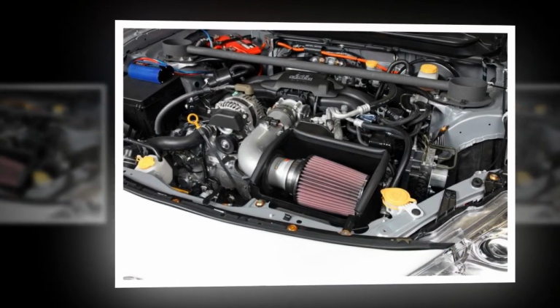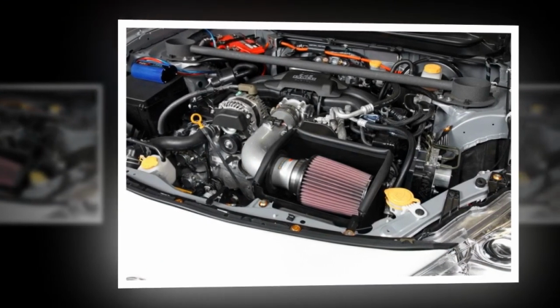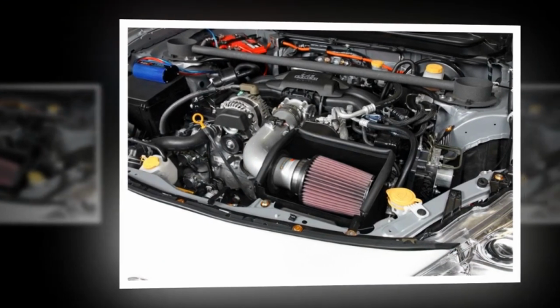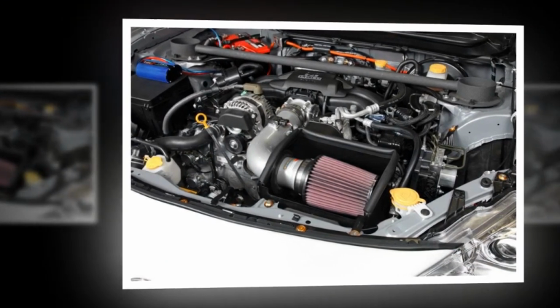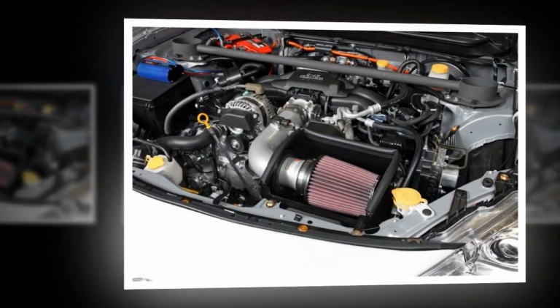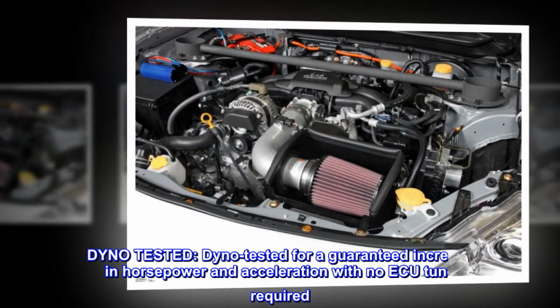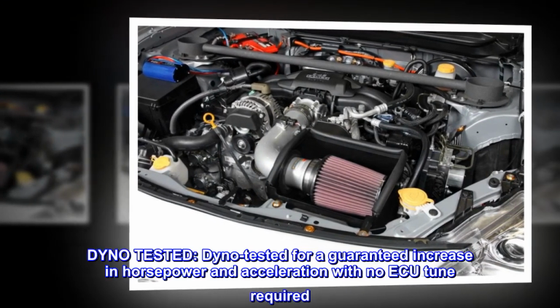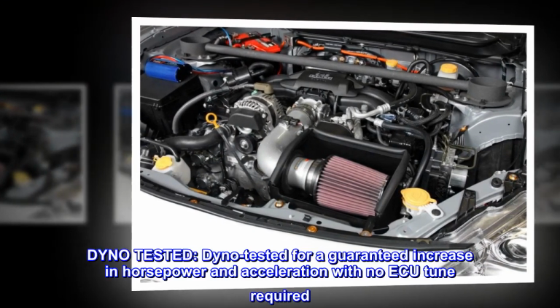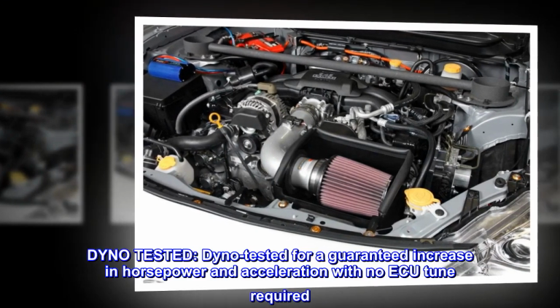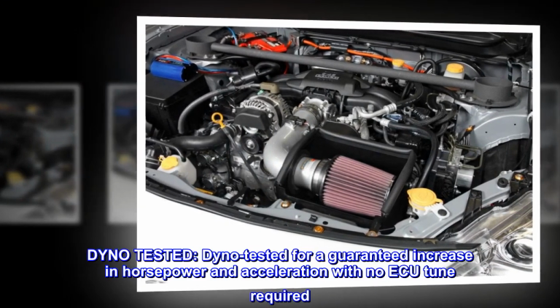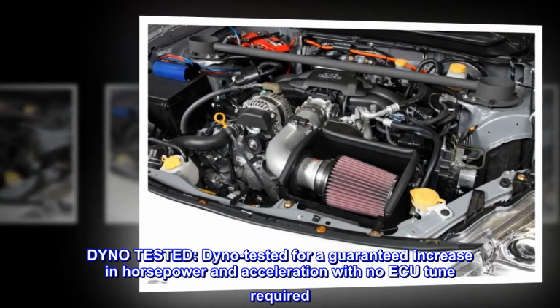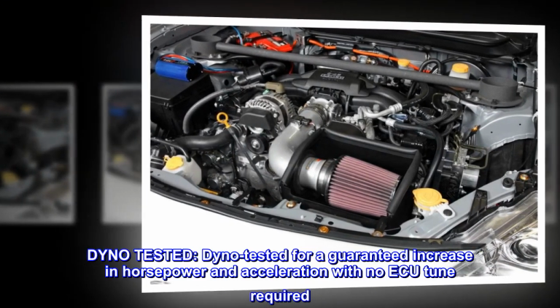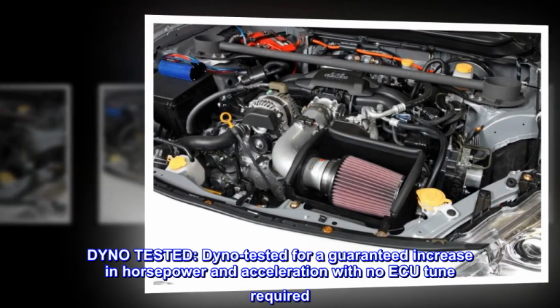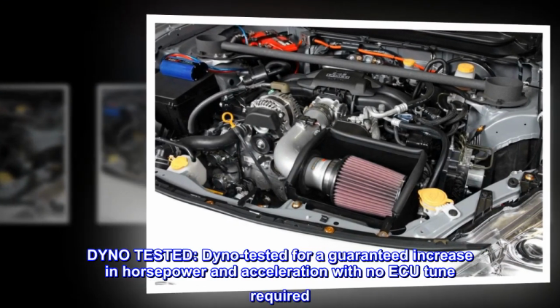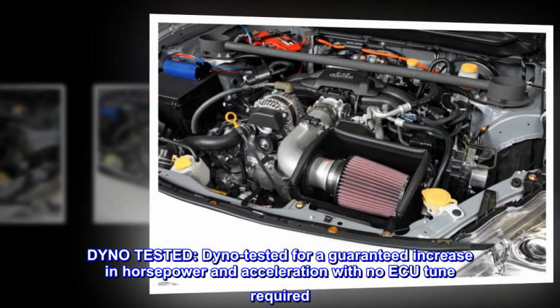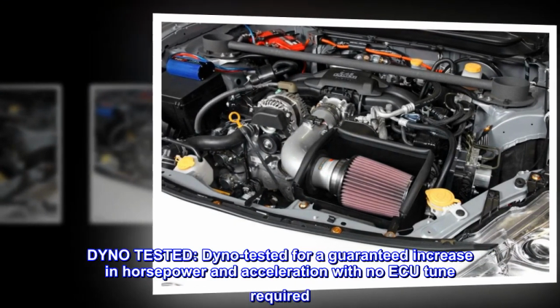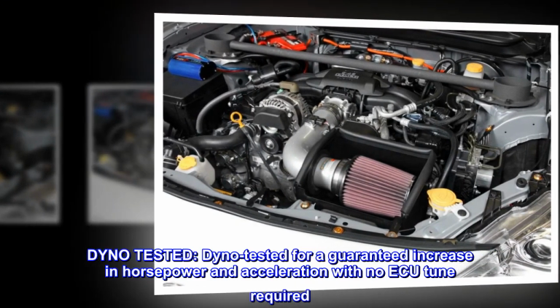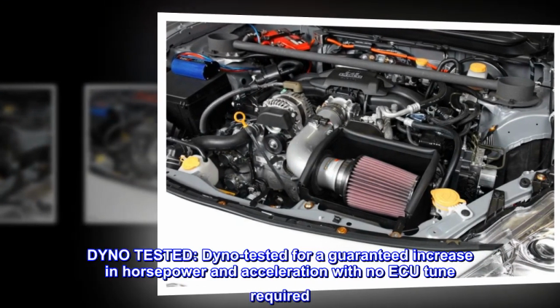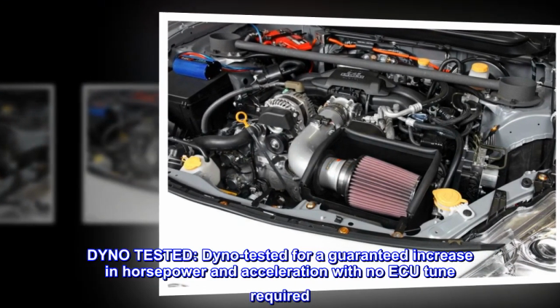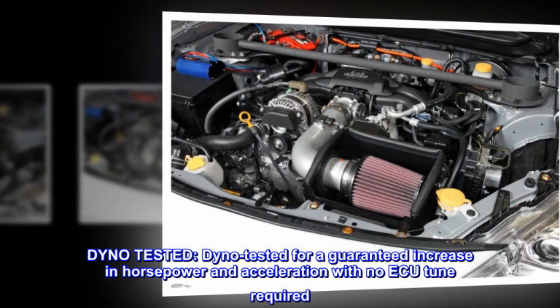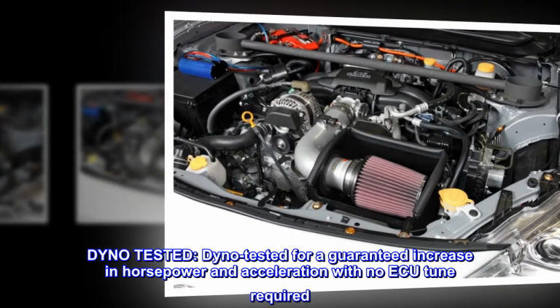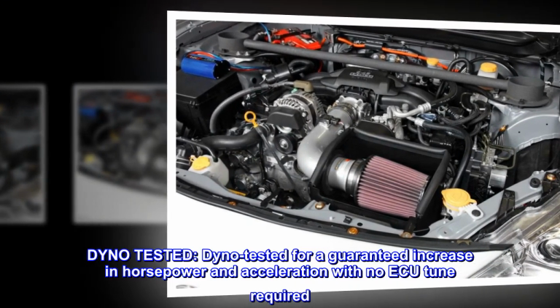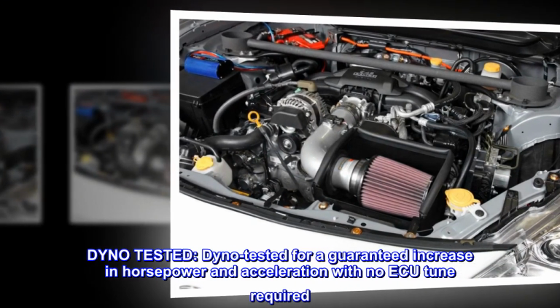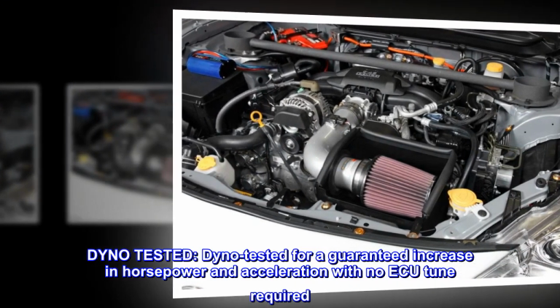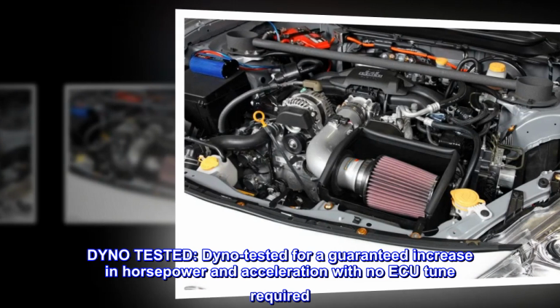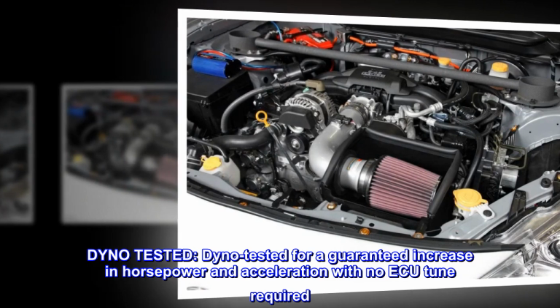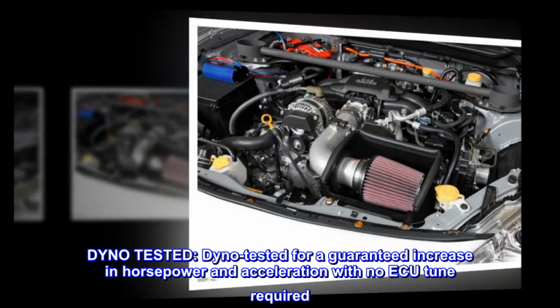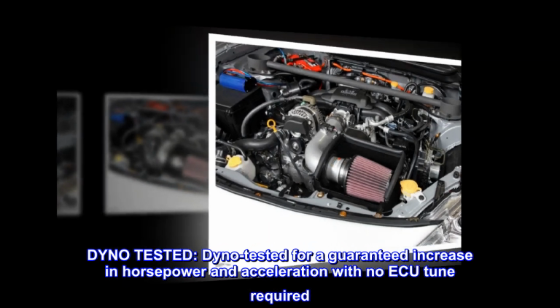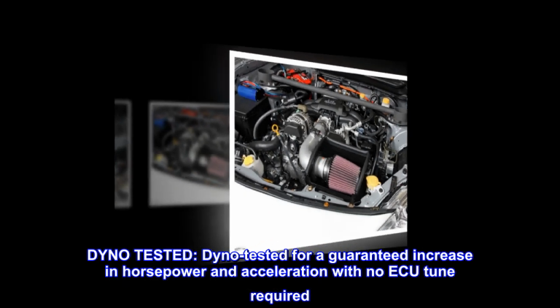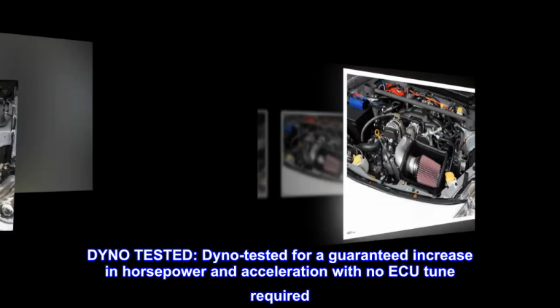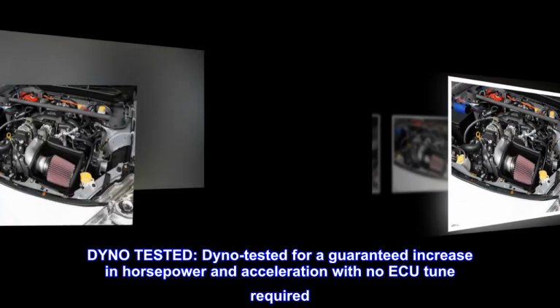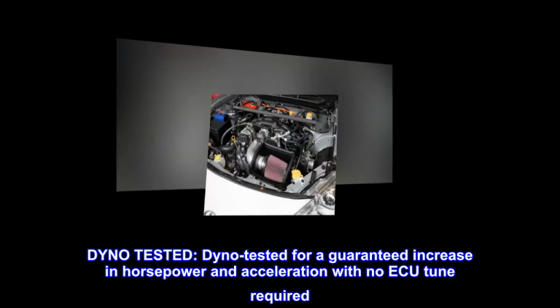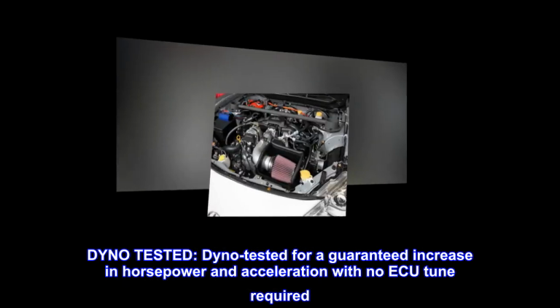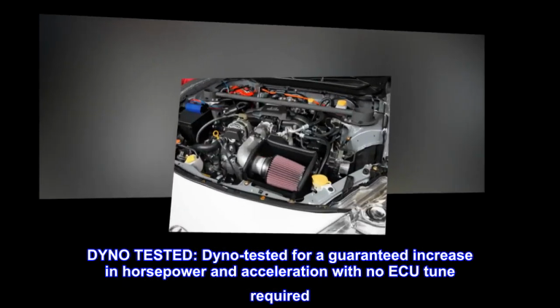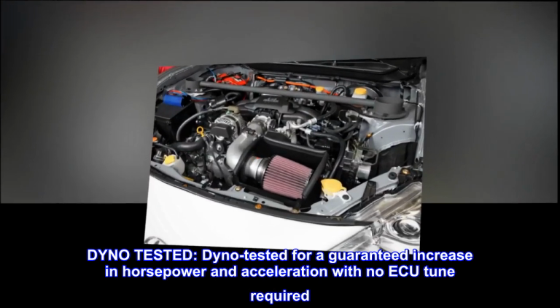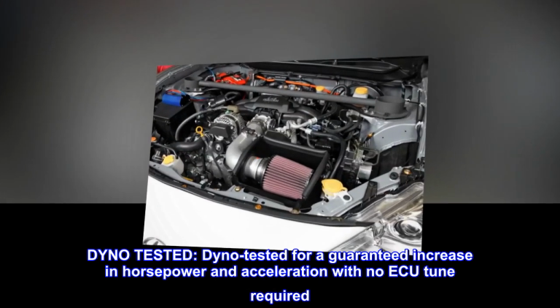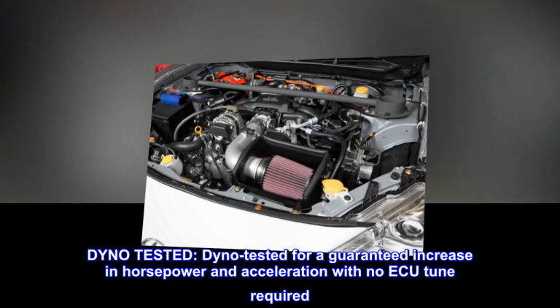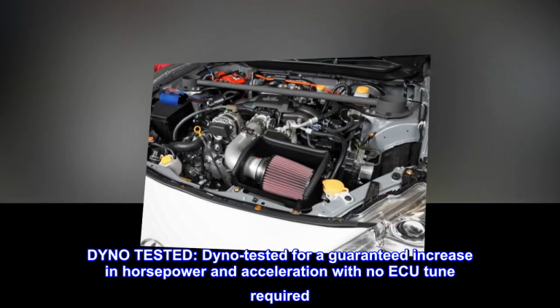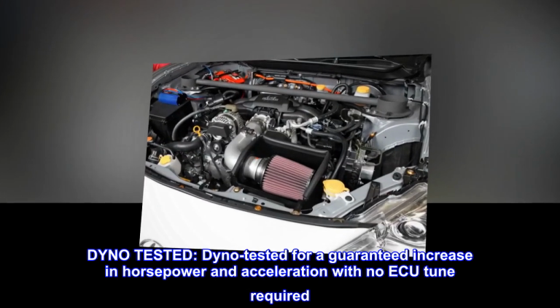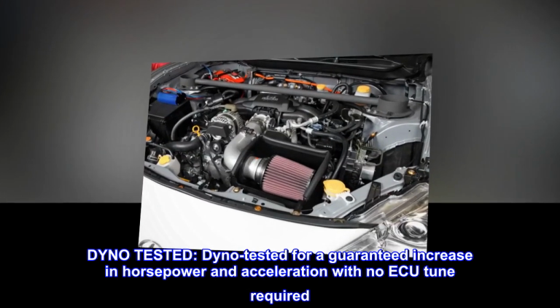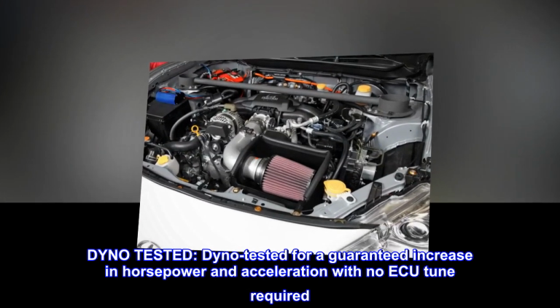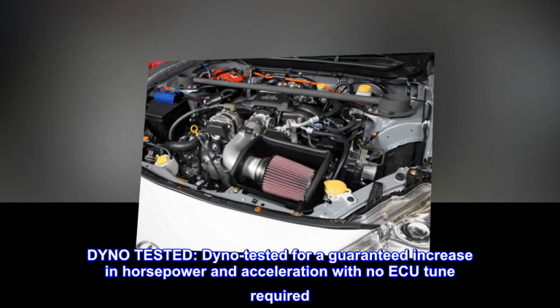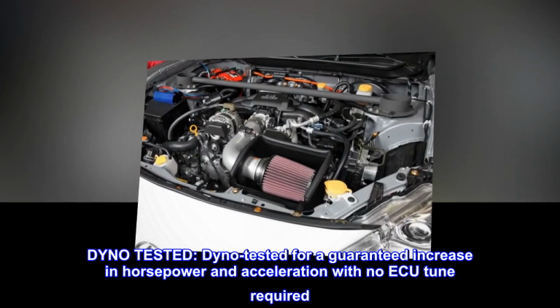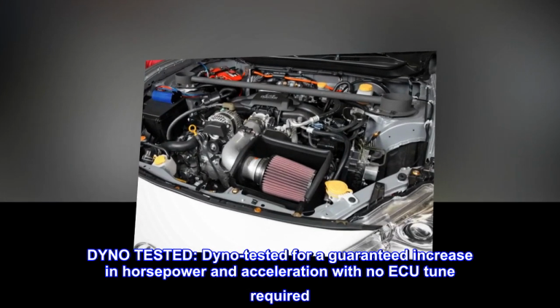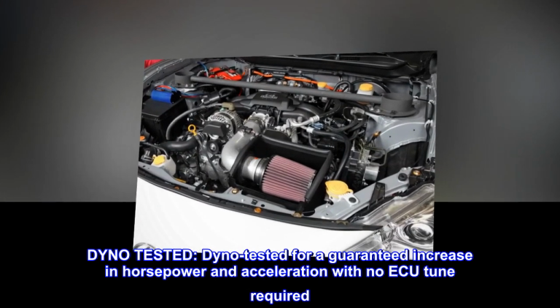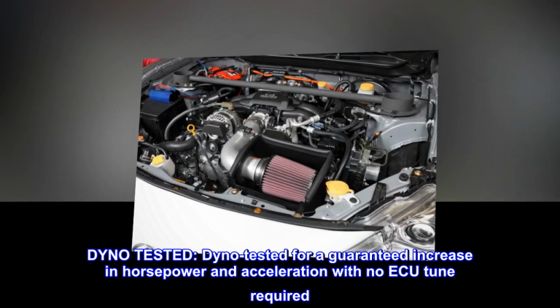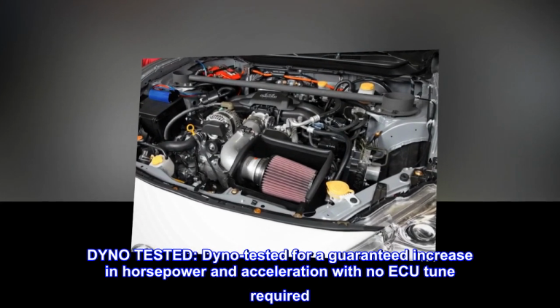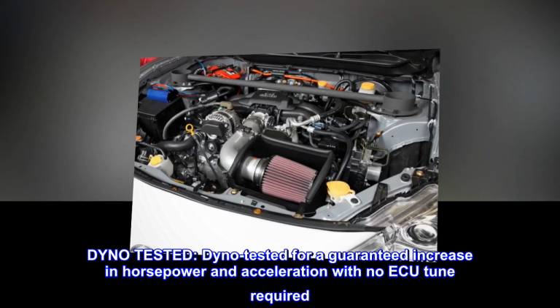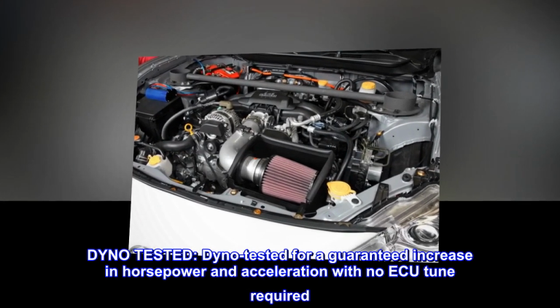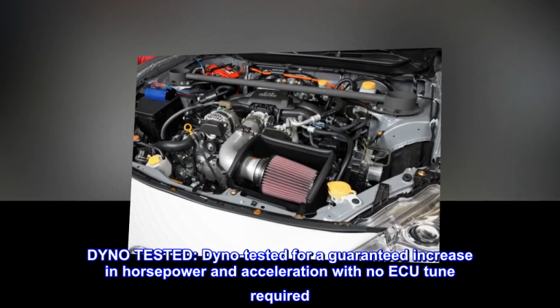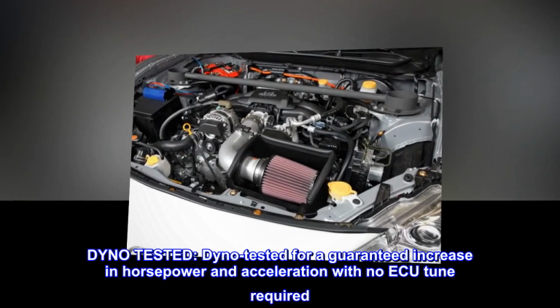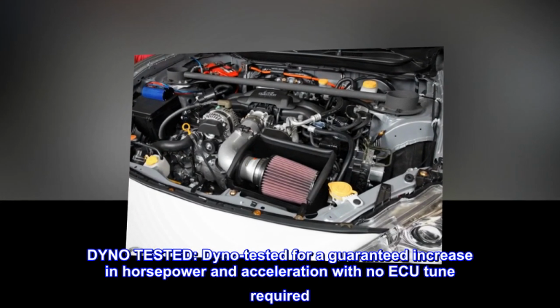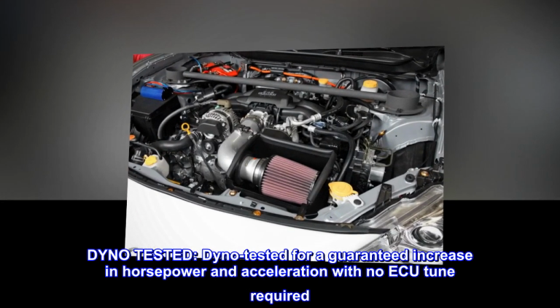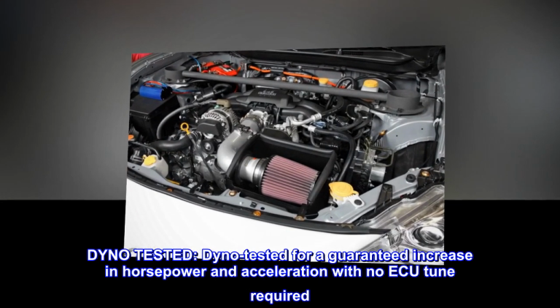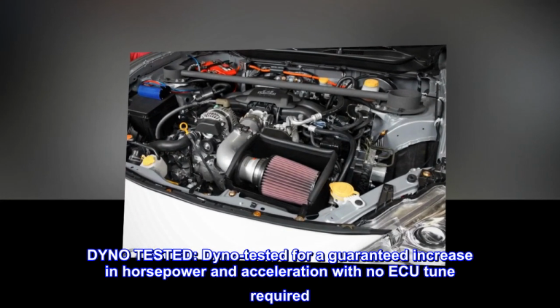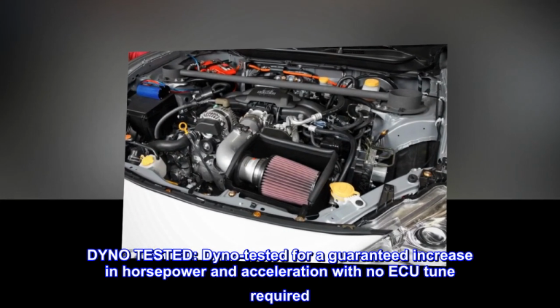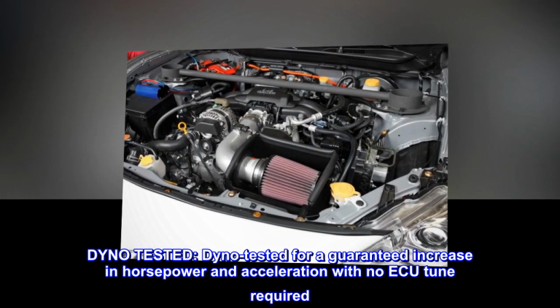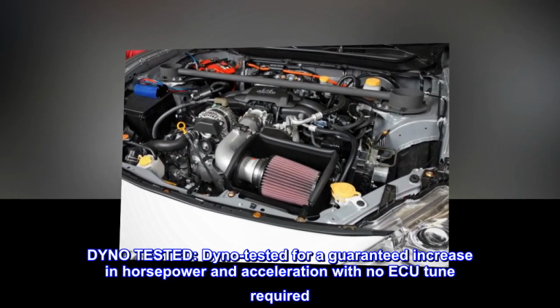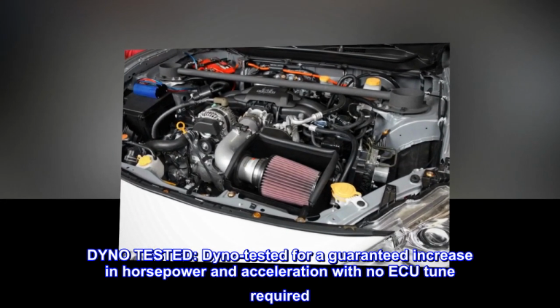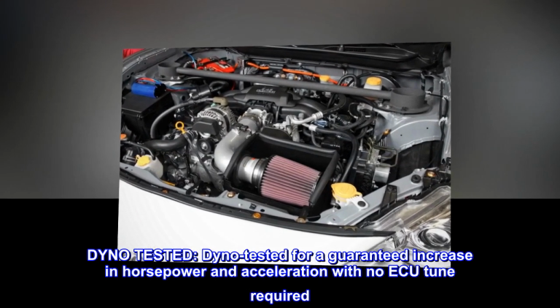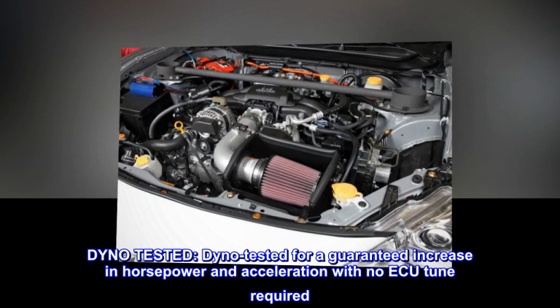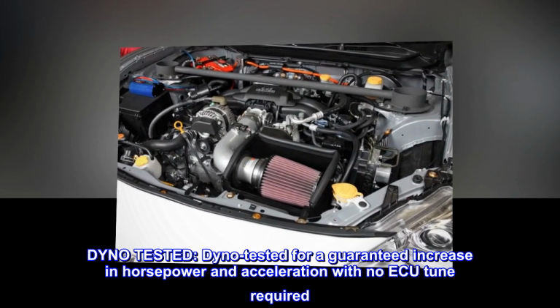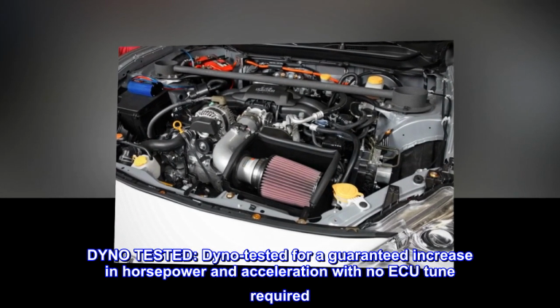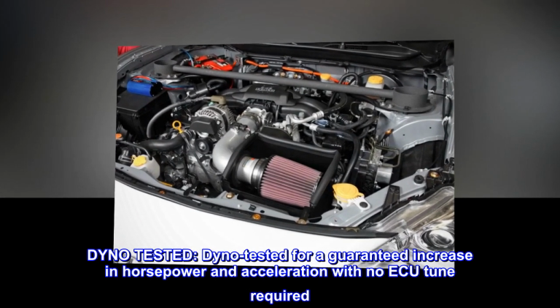Dyno tested for a guaranteed increase in horsepower and acceleration with no ECU tune required.